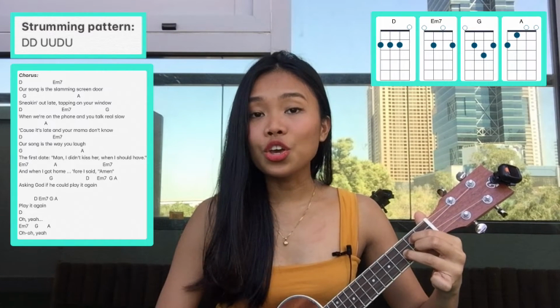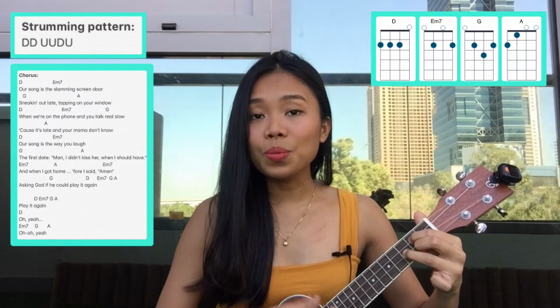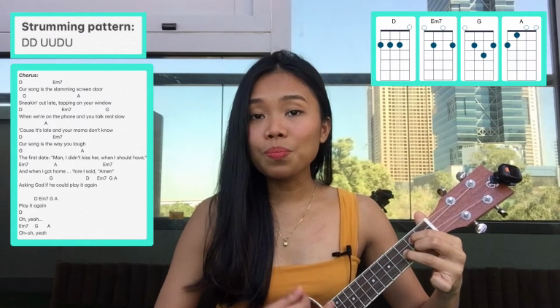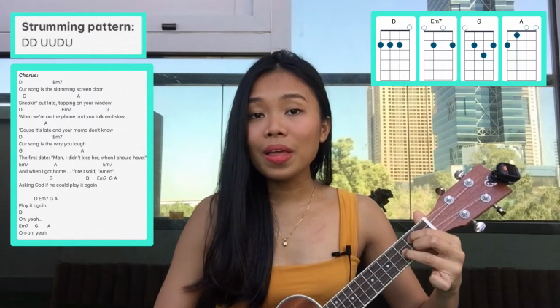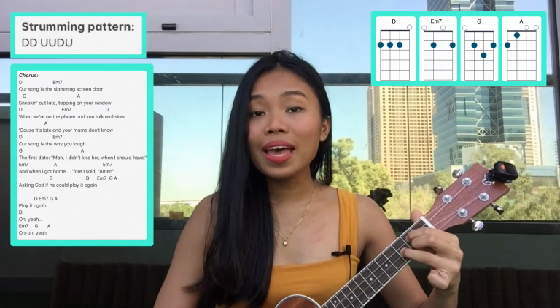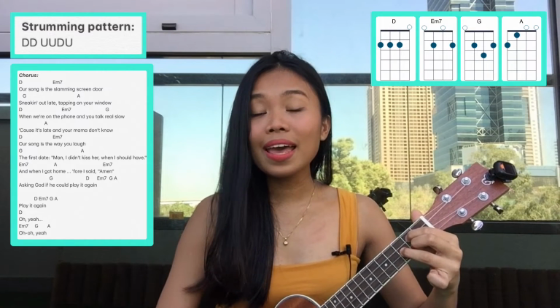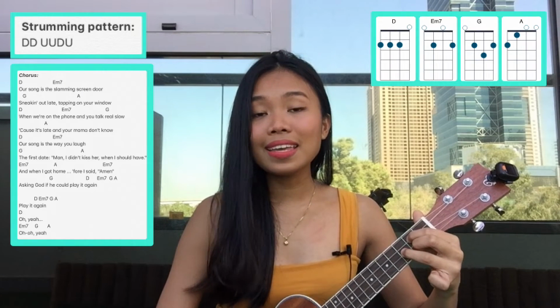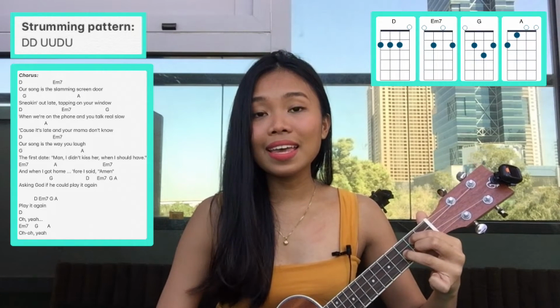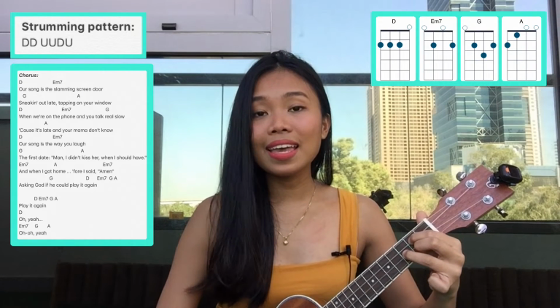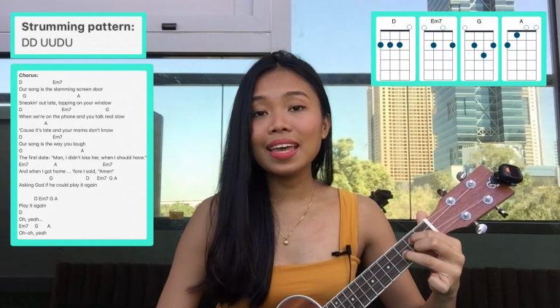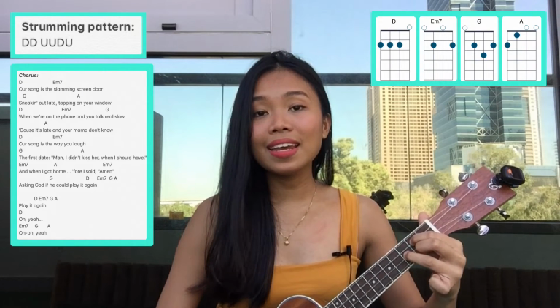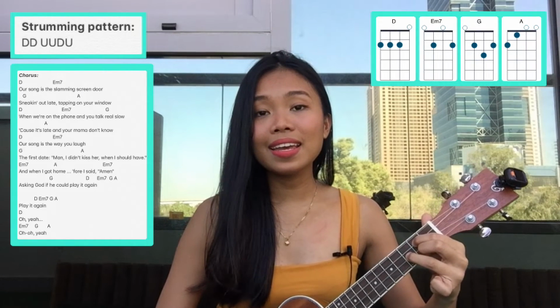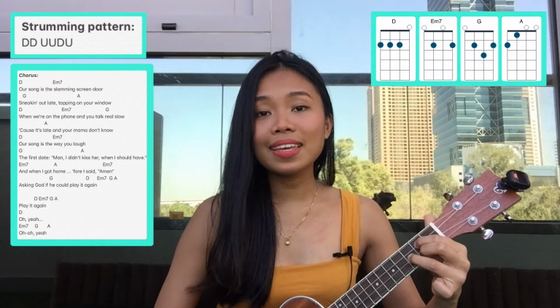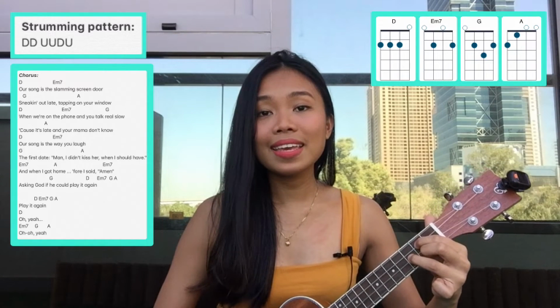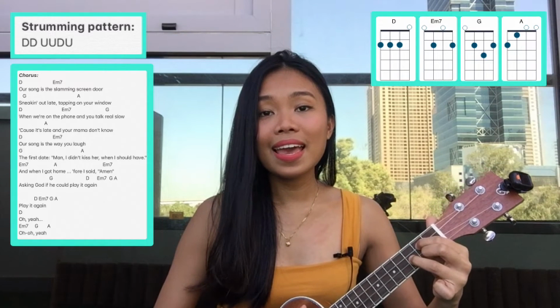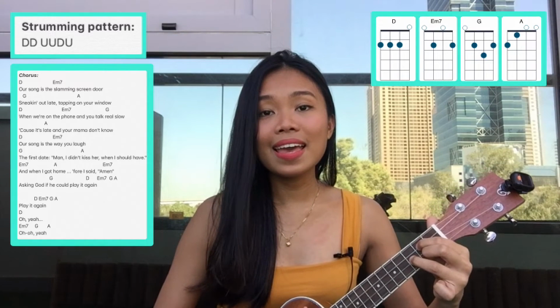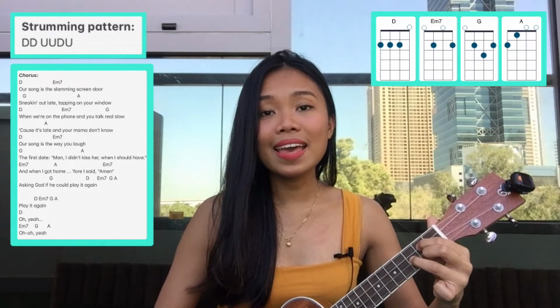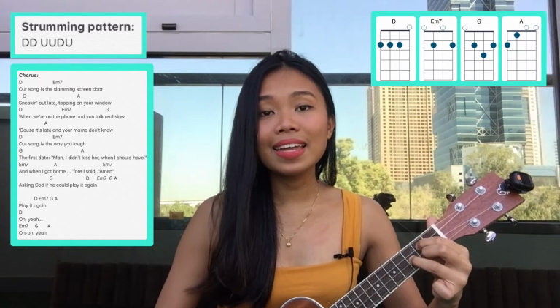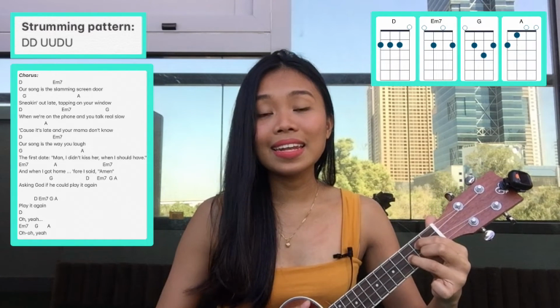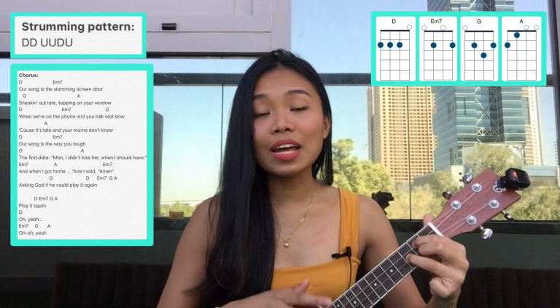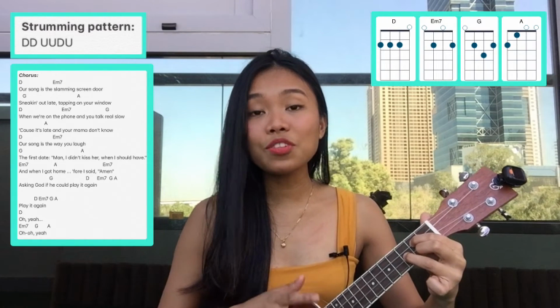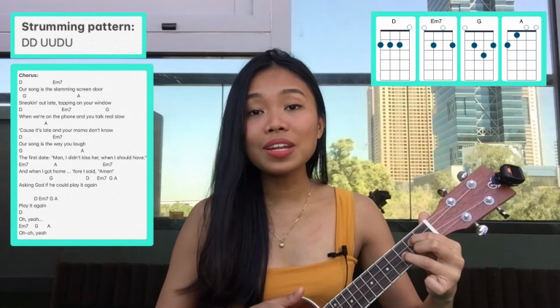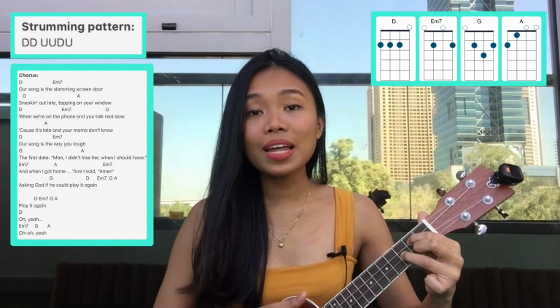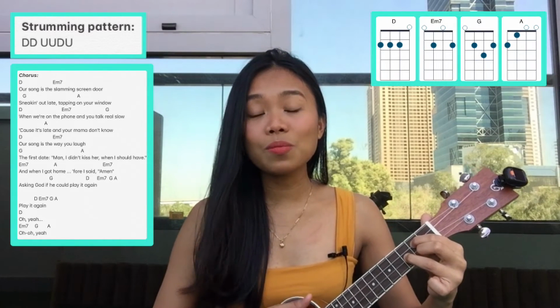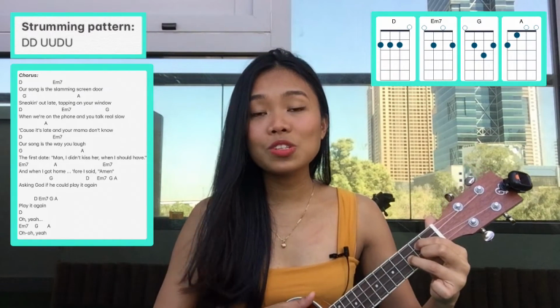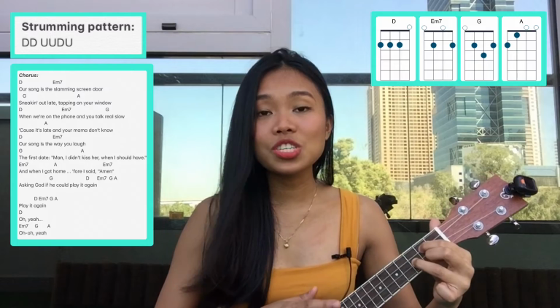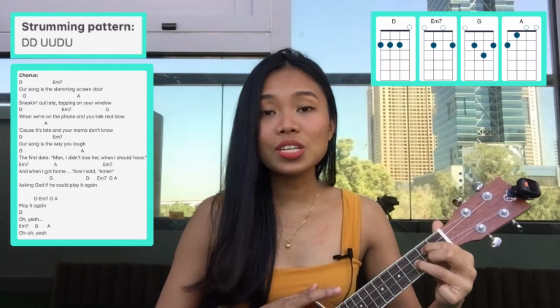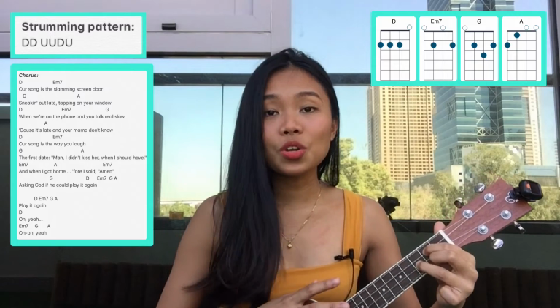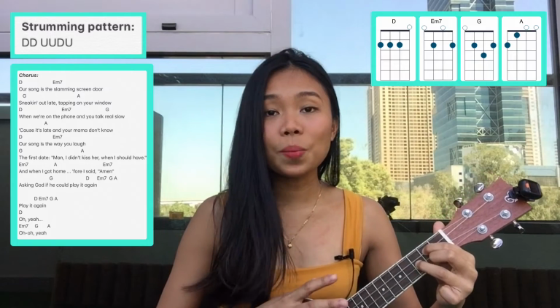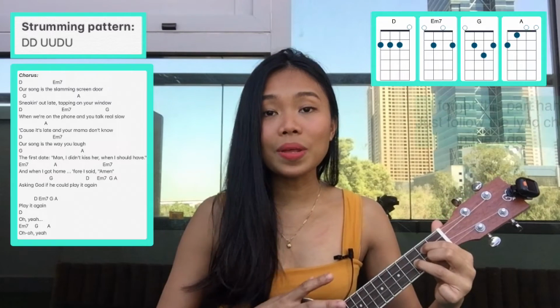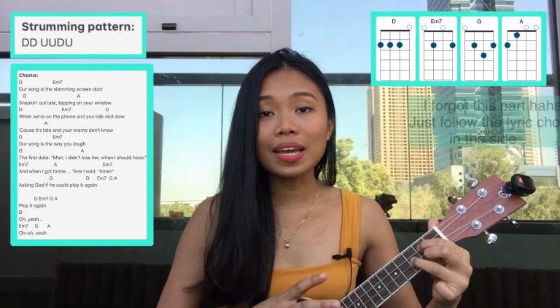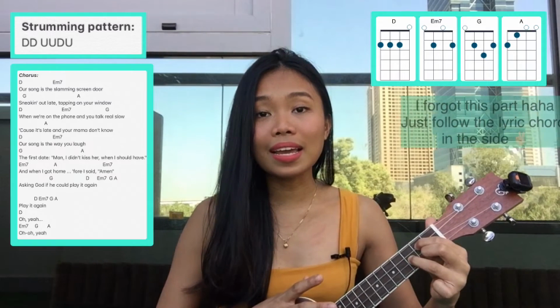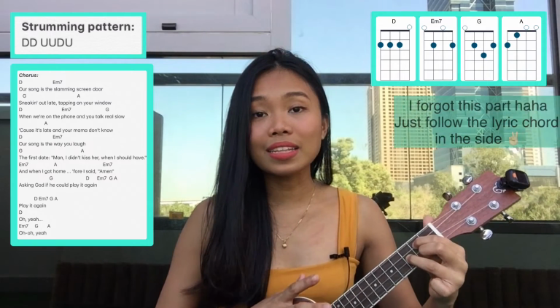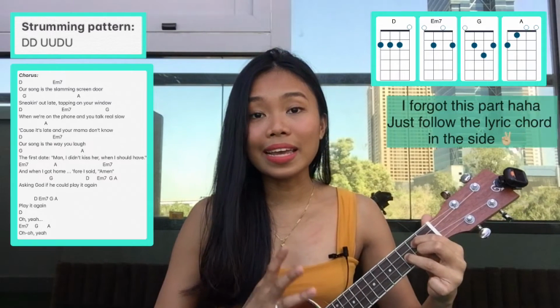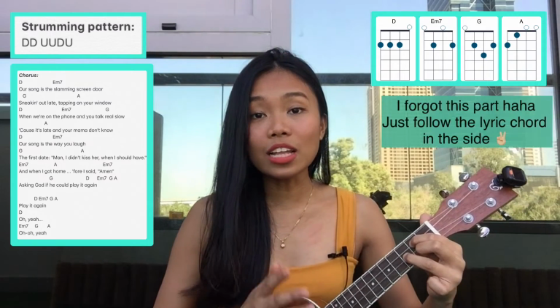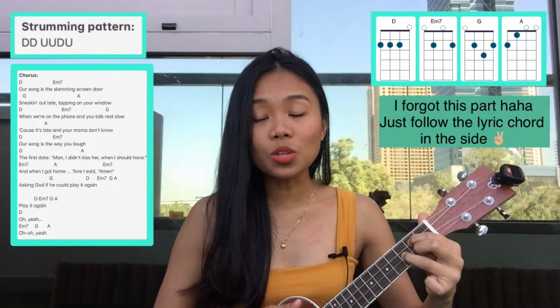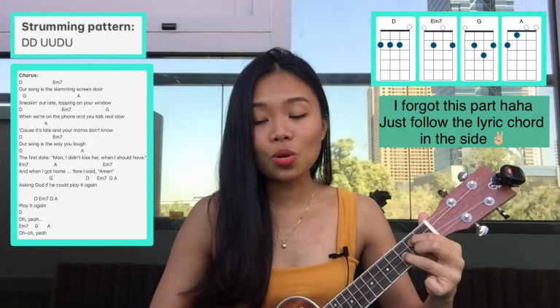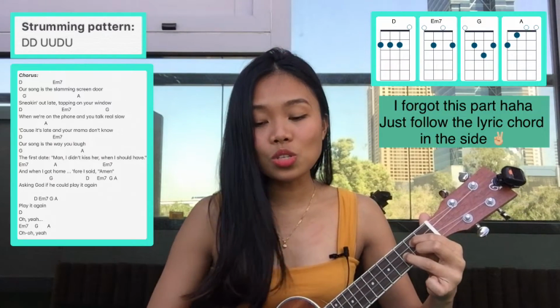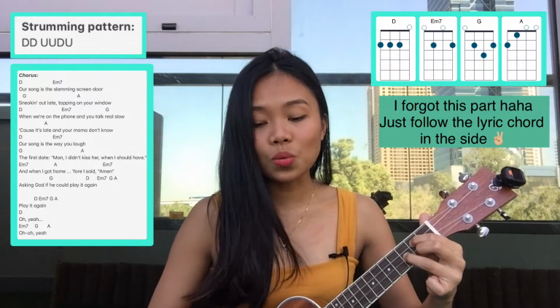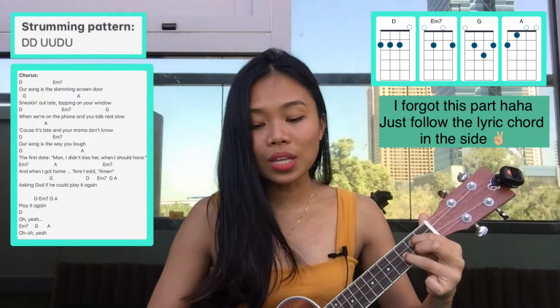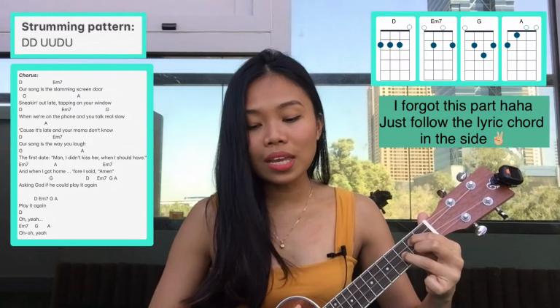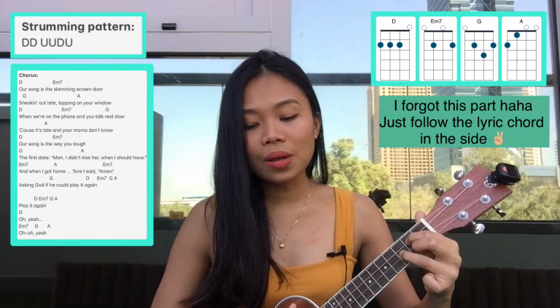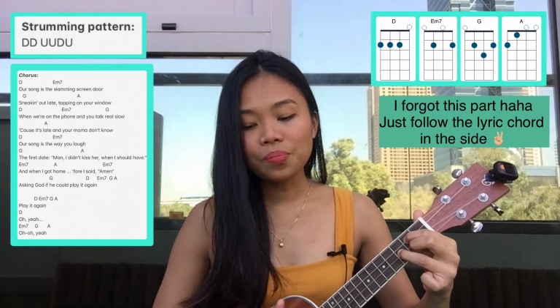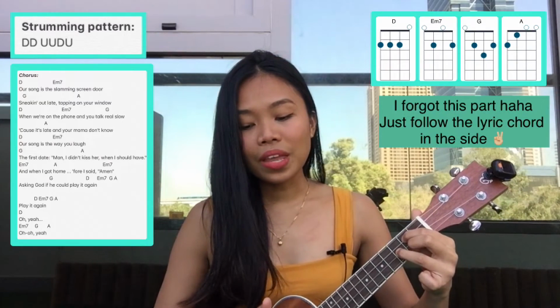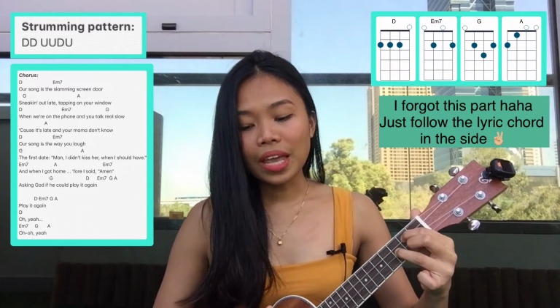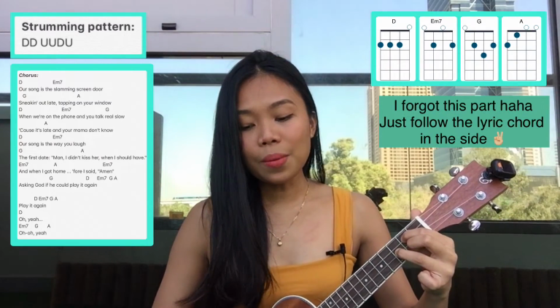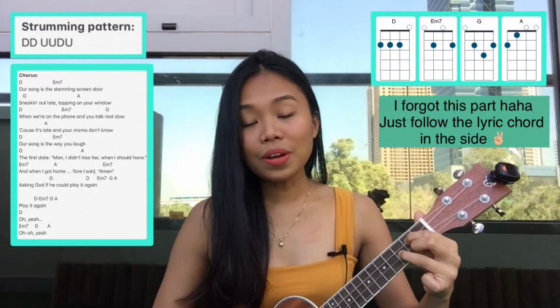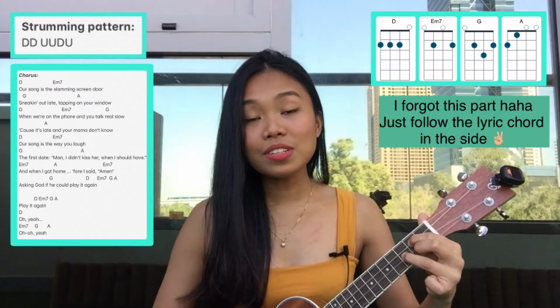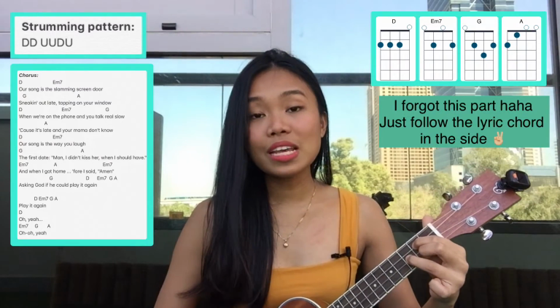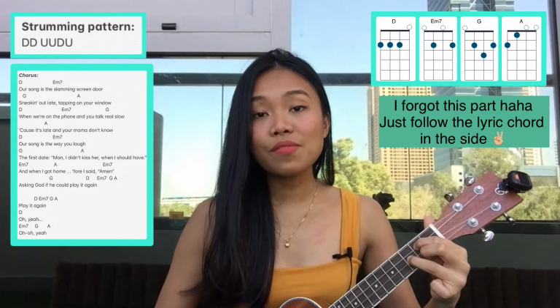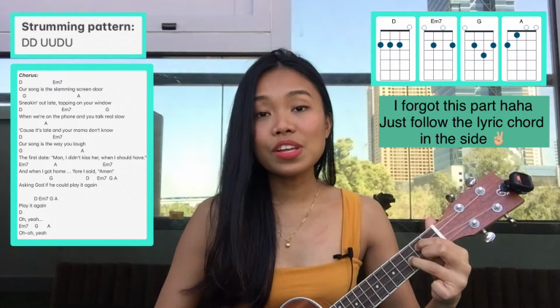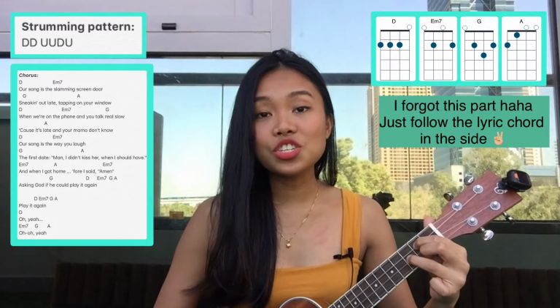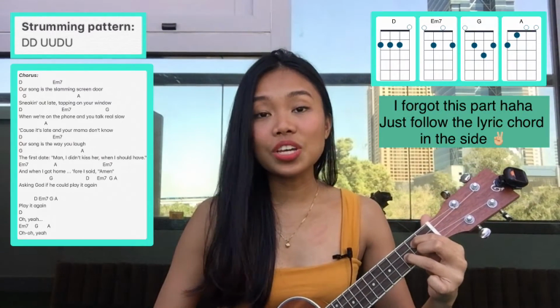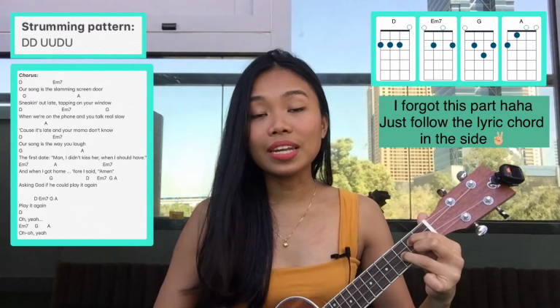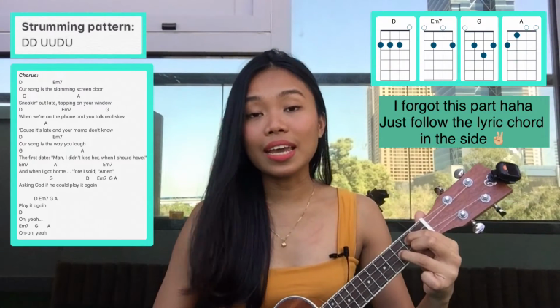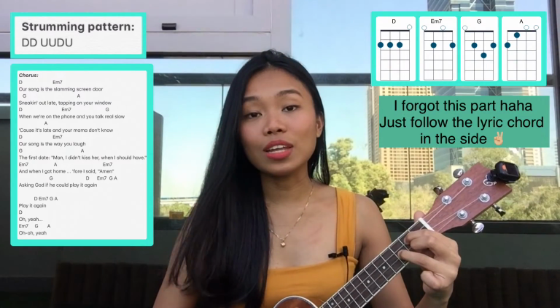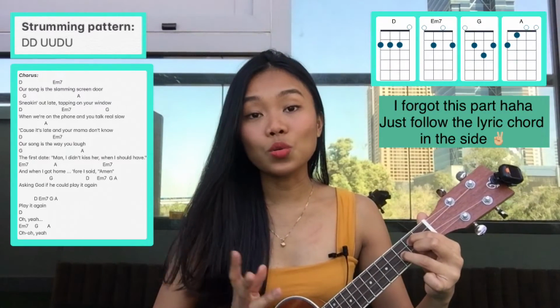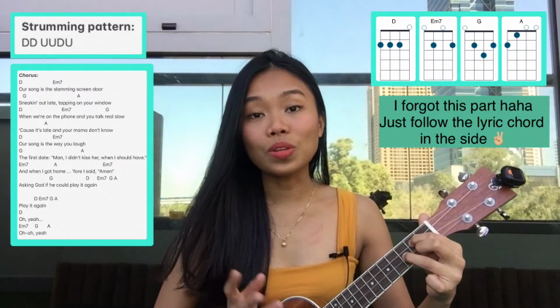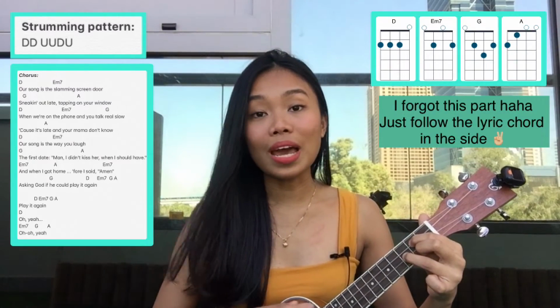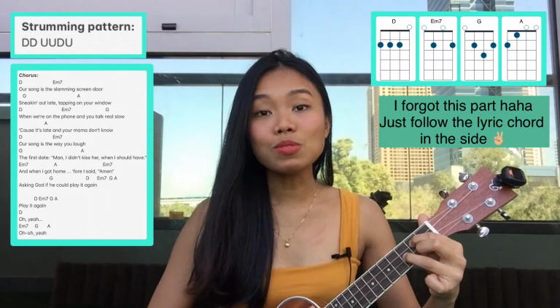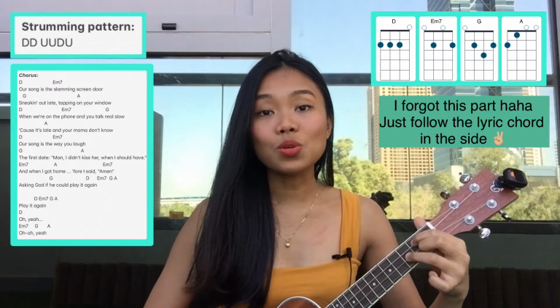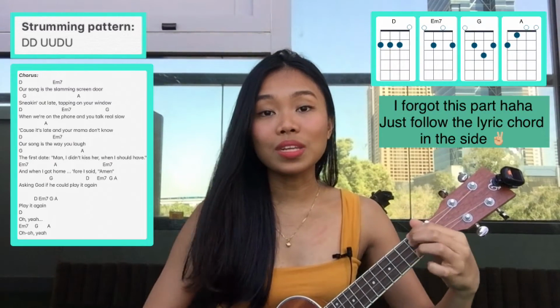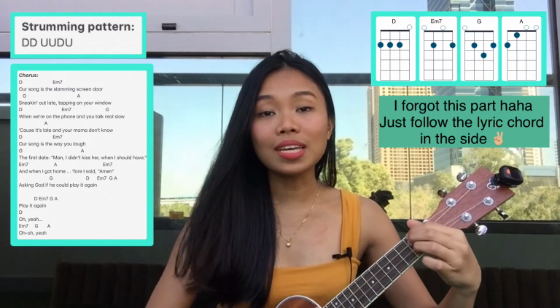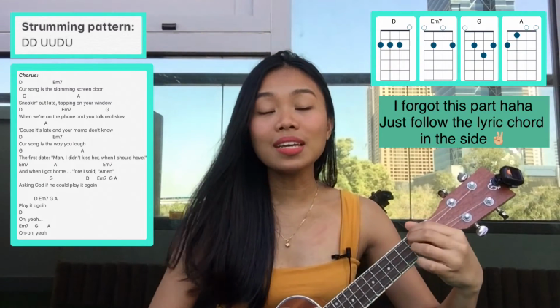After that we just need to repeat the intro again: D, E minor seven, G, and A, two times.